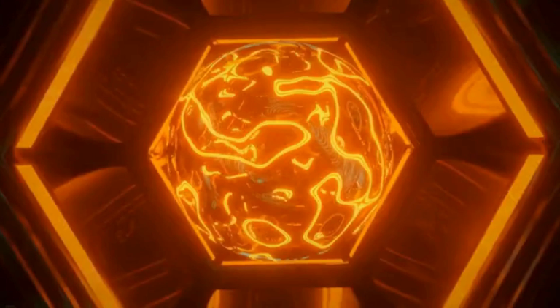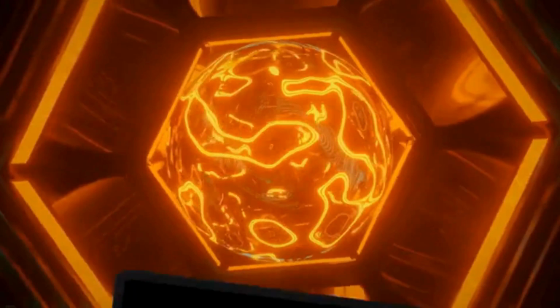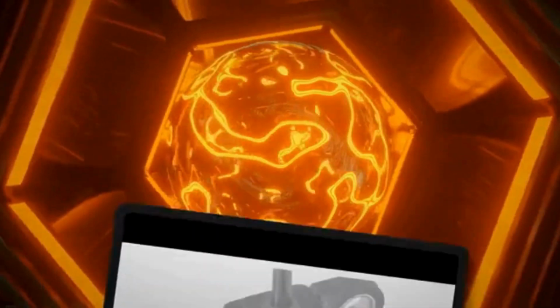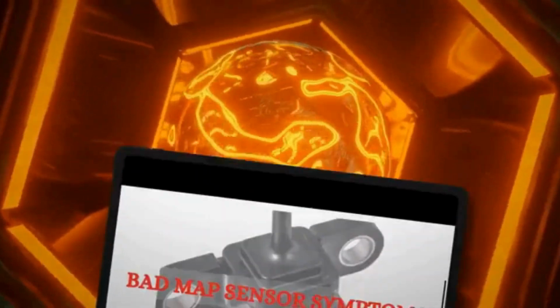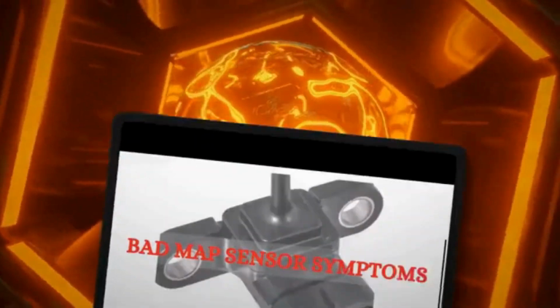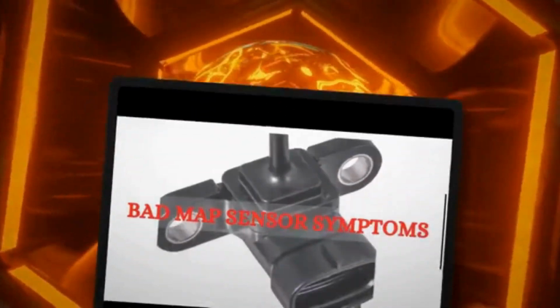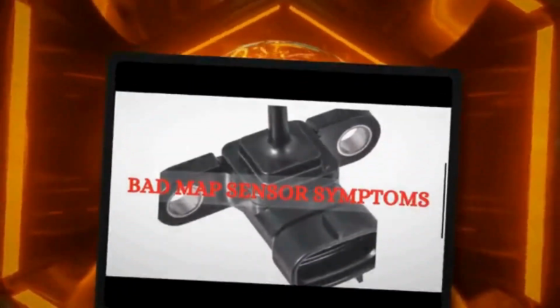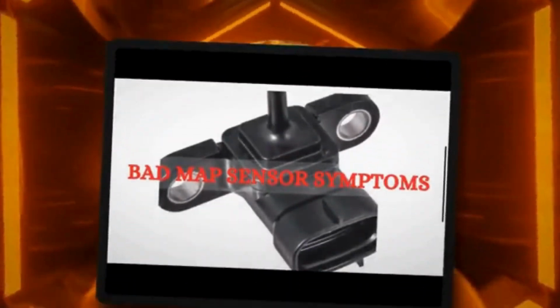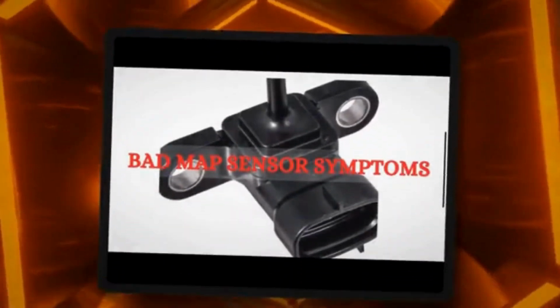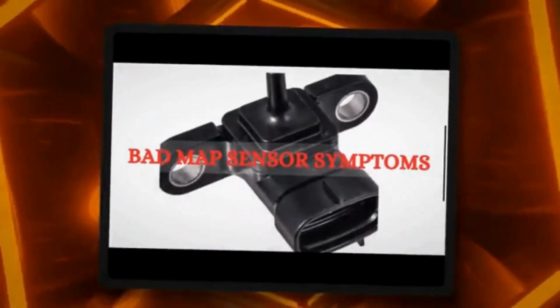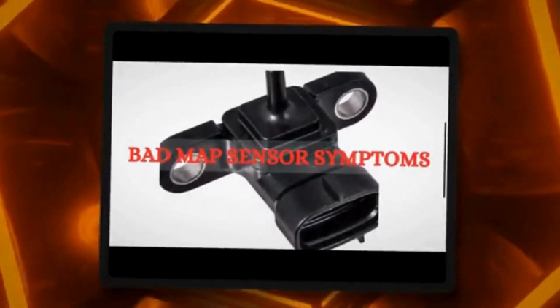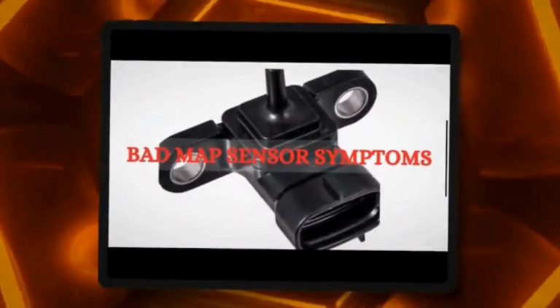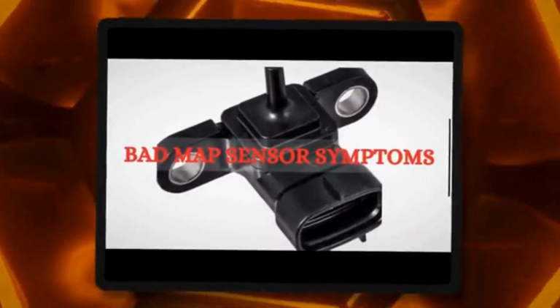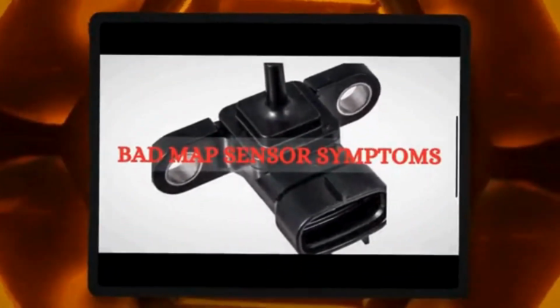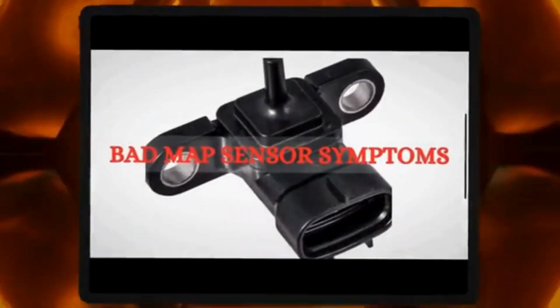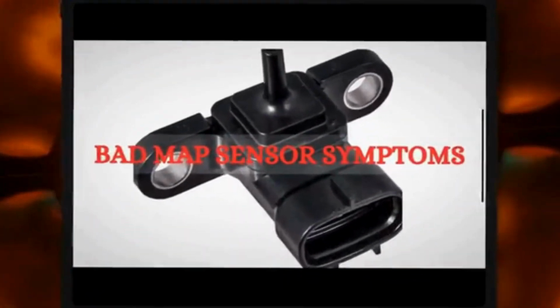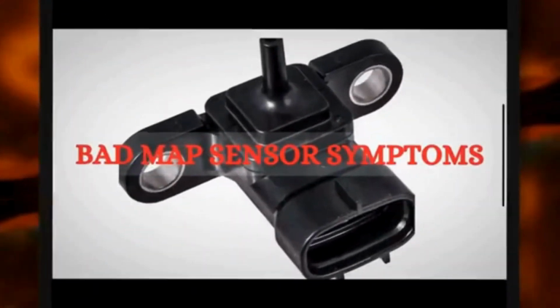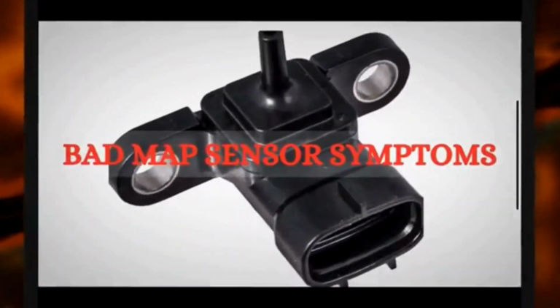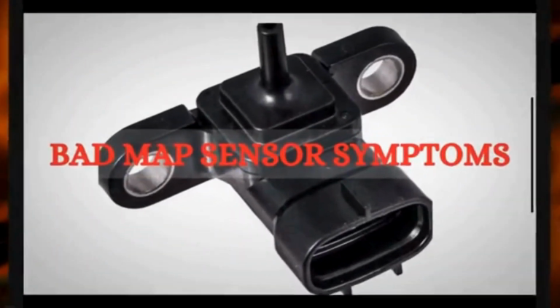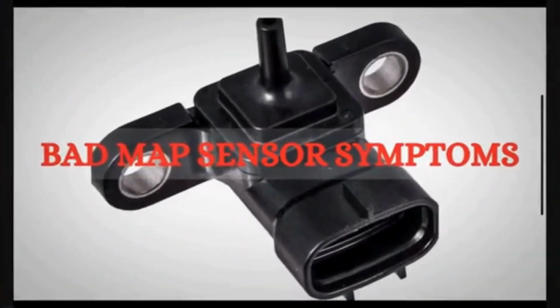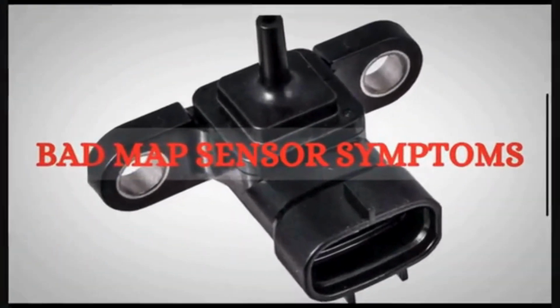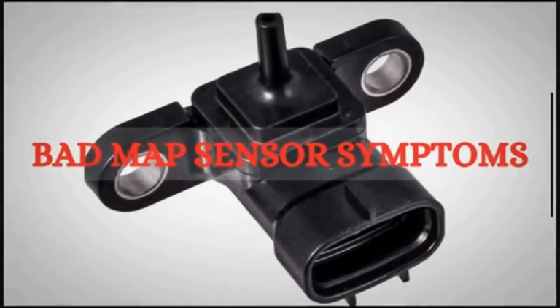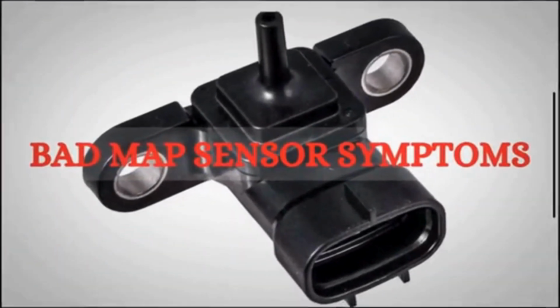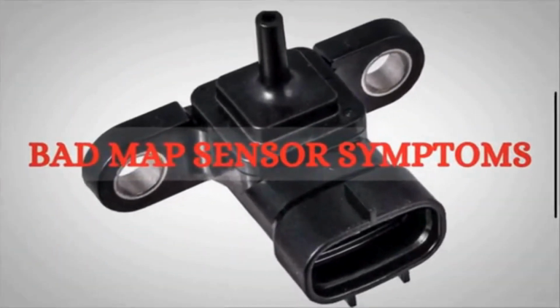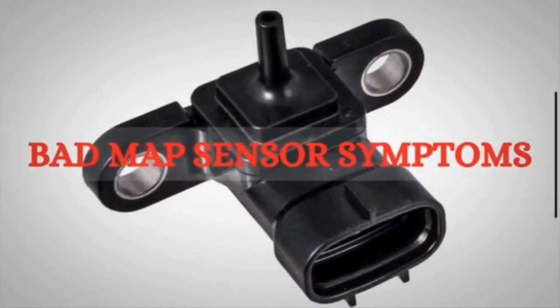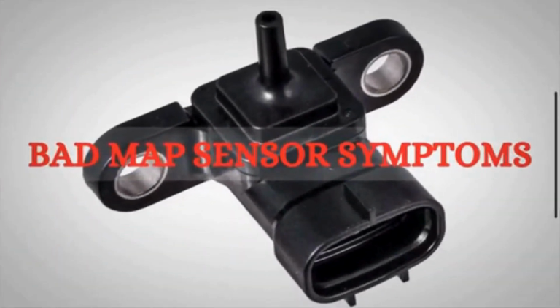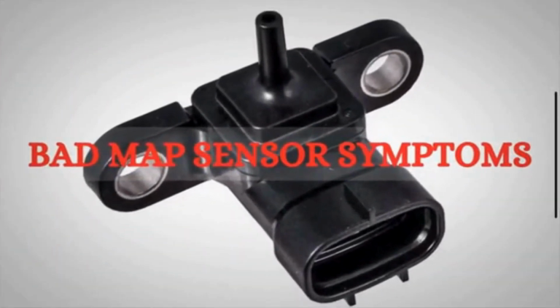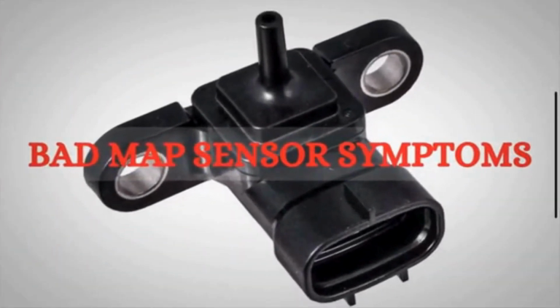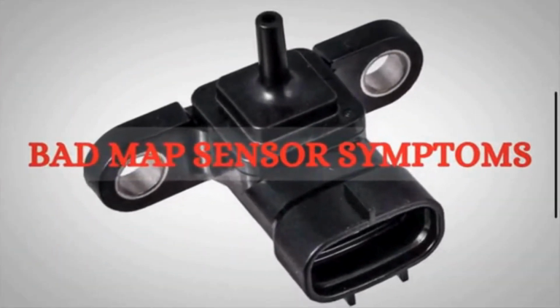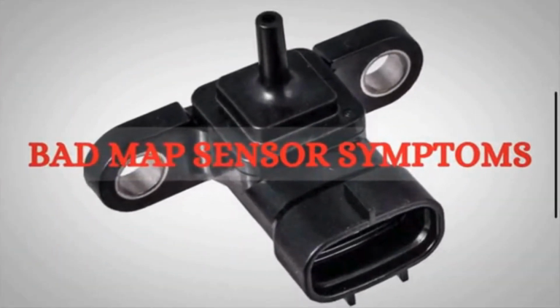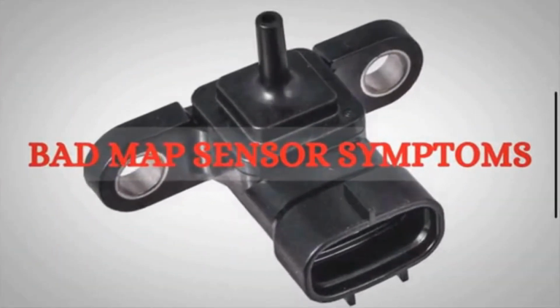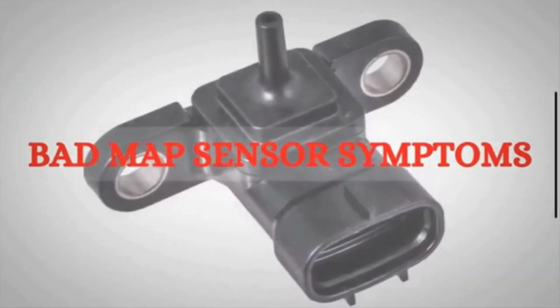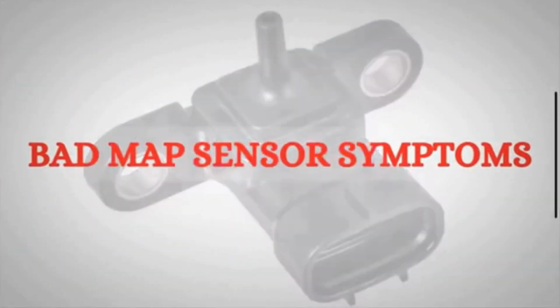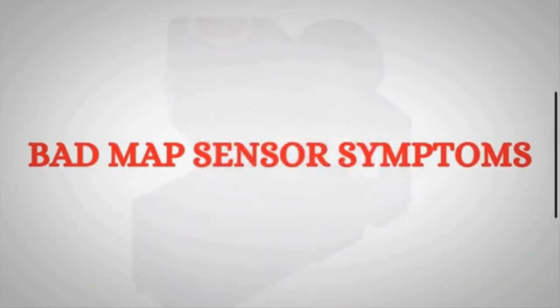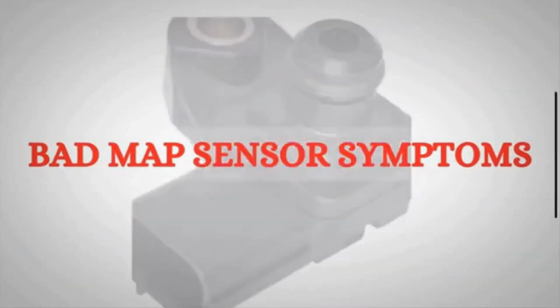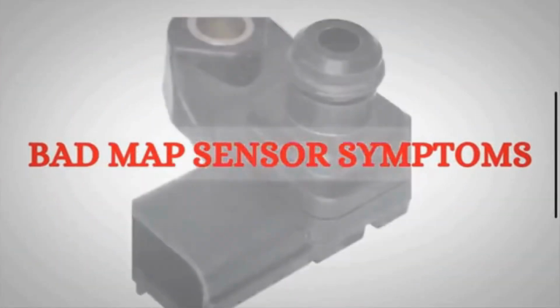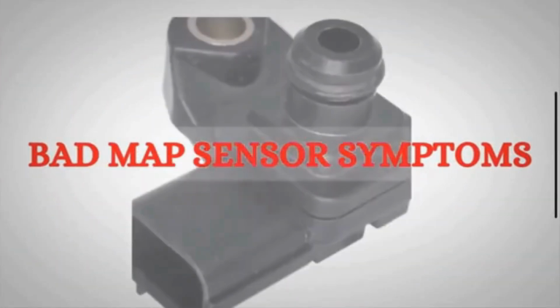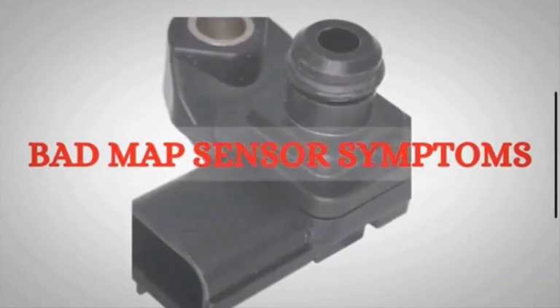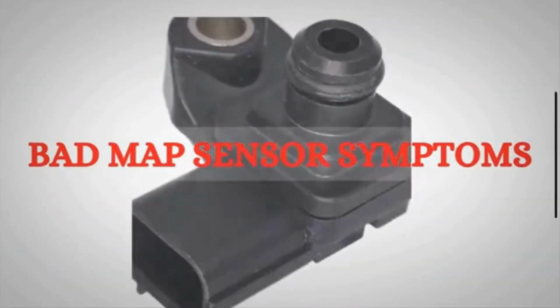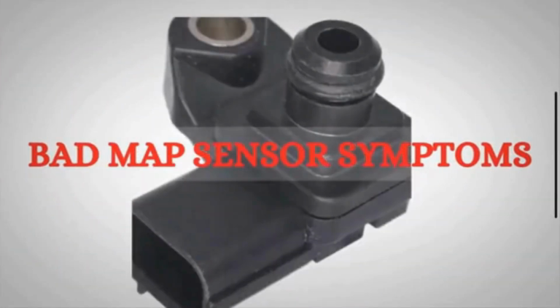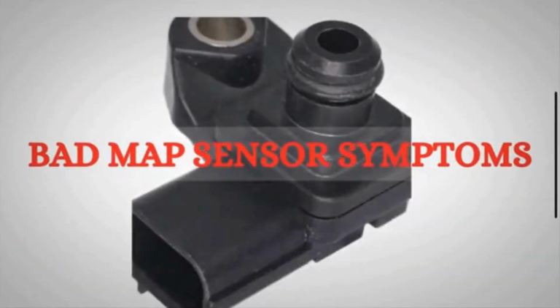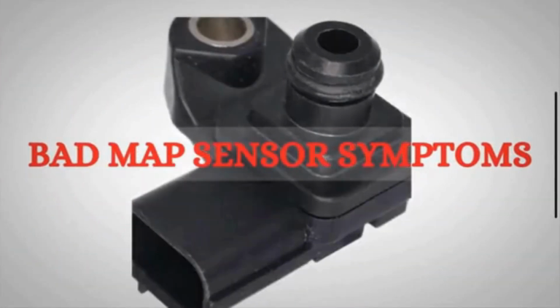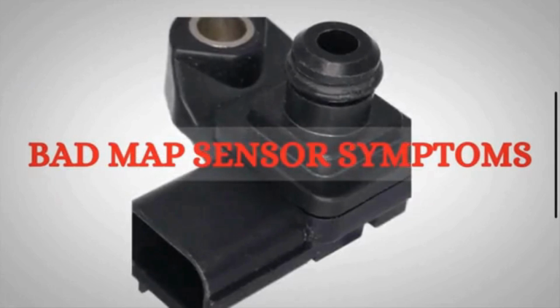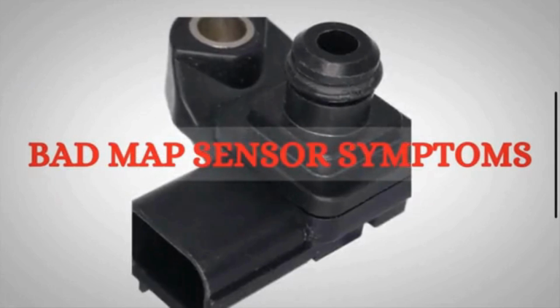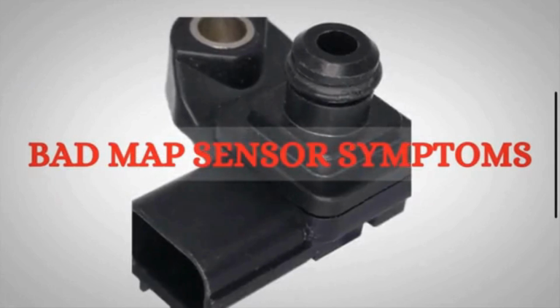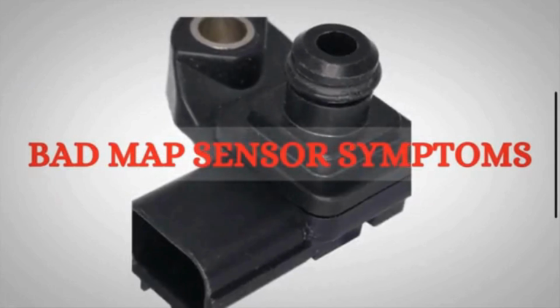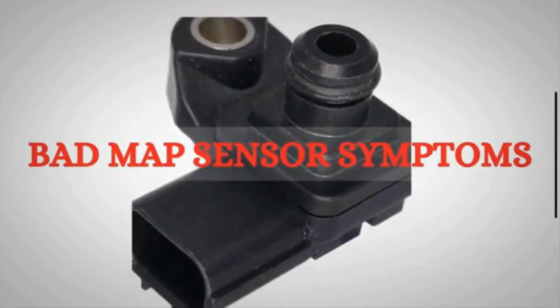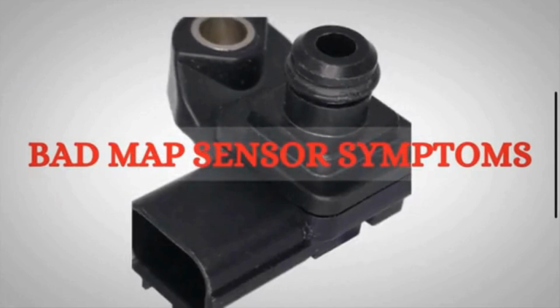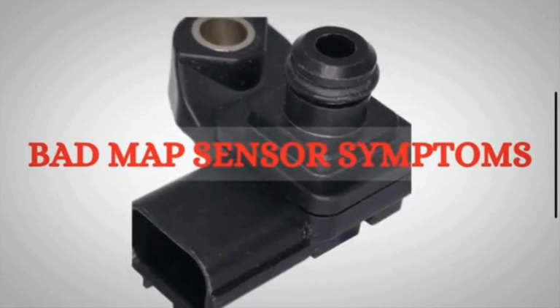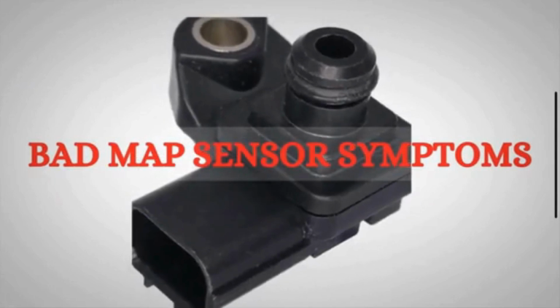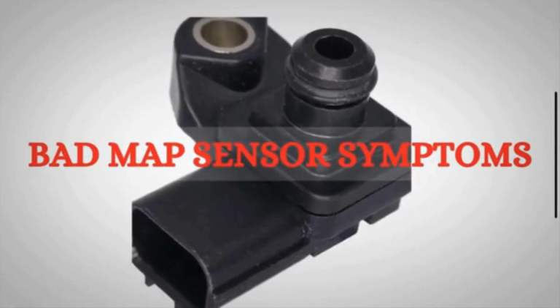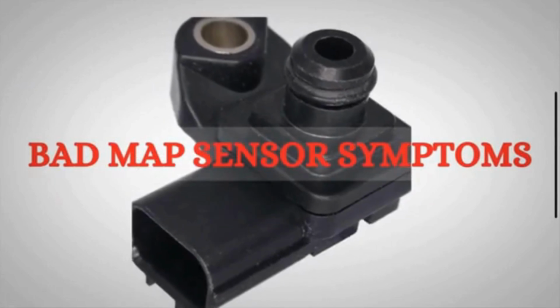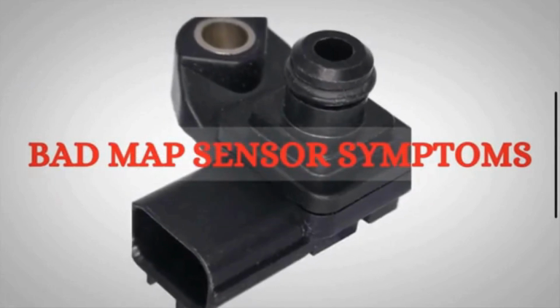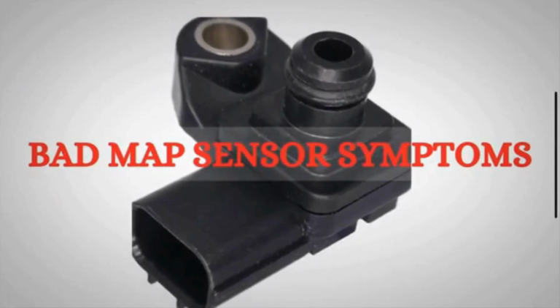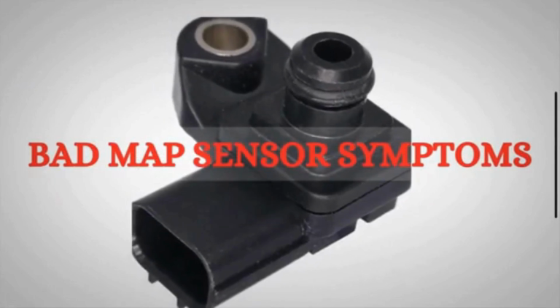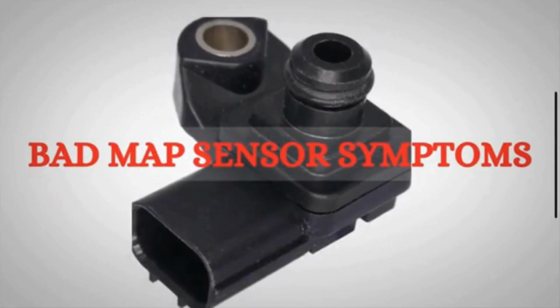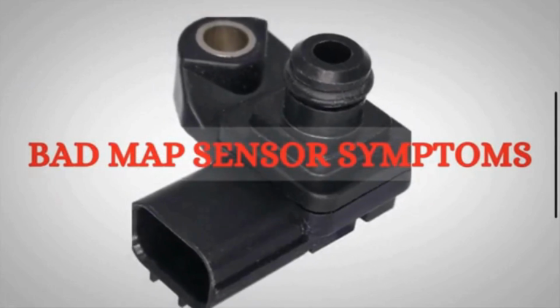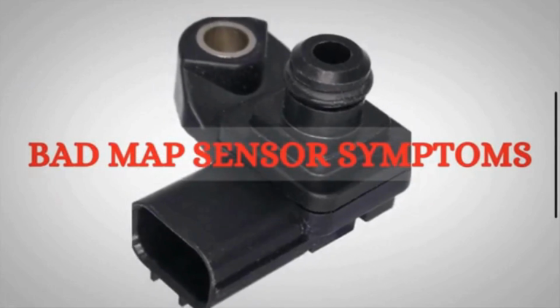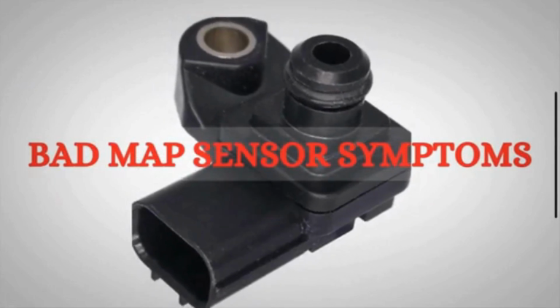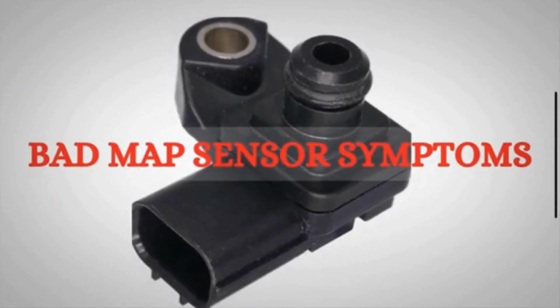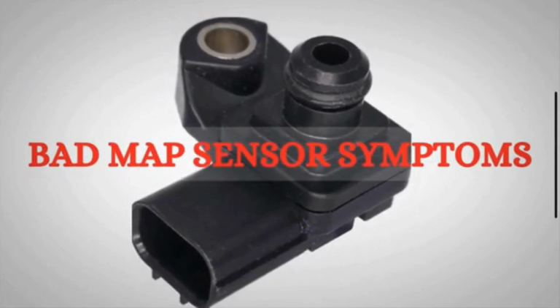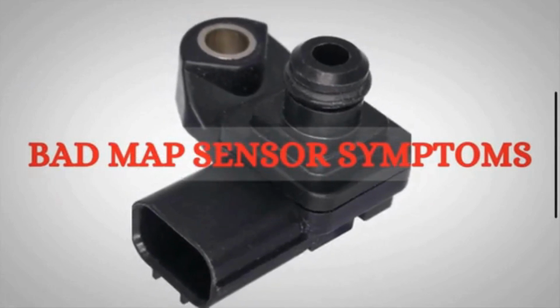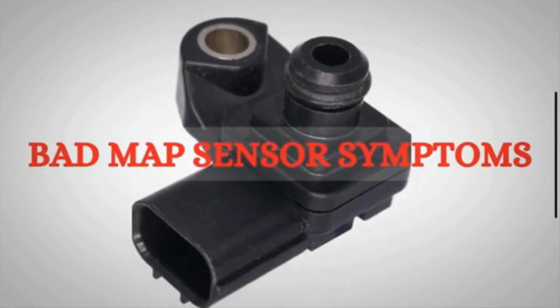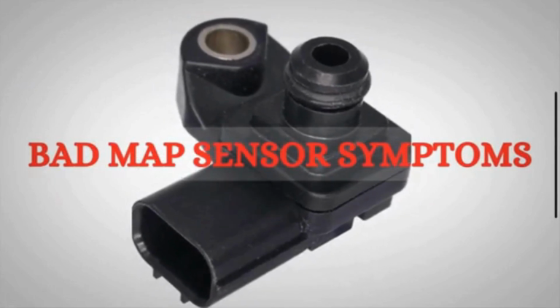Hey everyone, welcome to Mechanical Special. Today, in this video, we will discuss the symptoms of a bad MAP sensor.